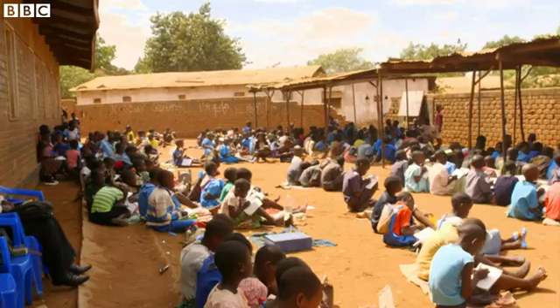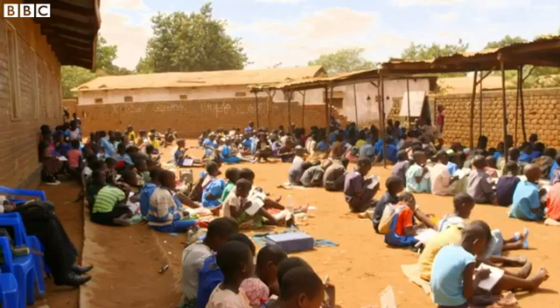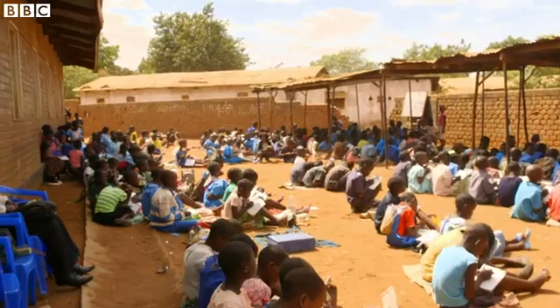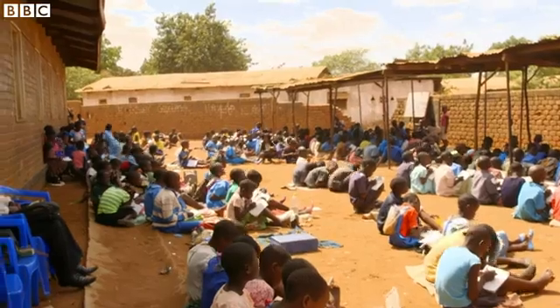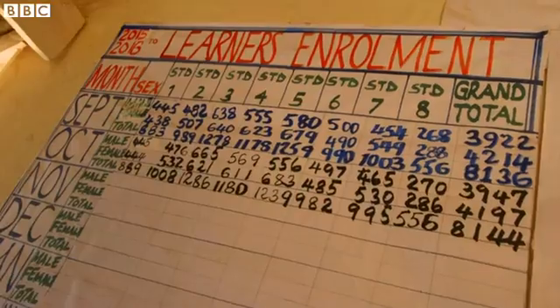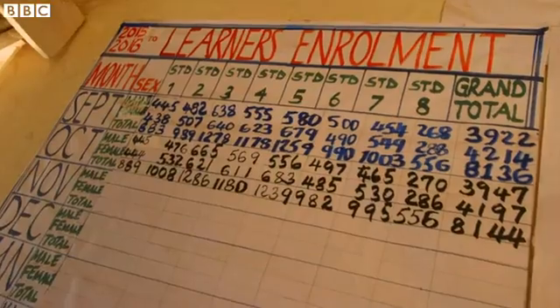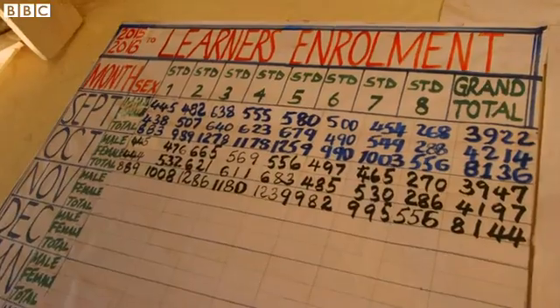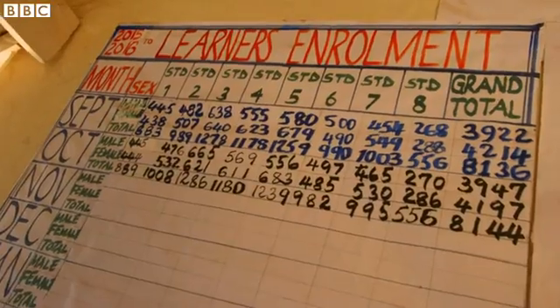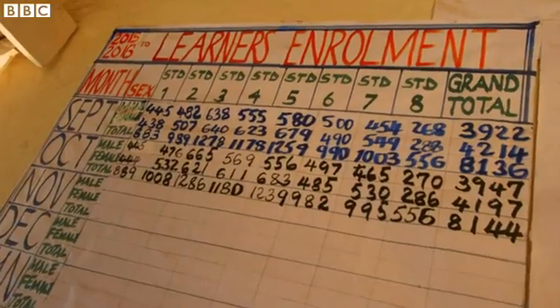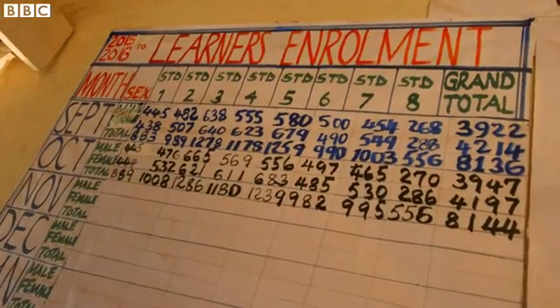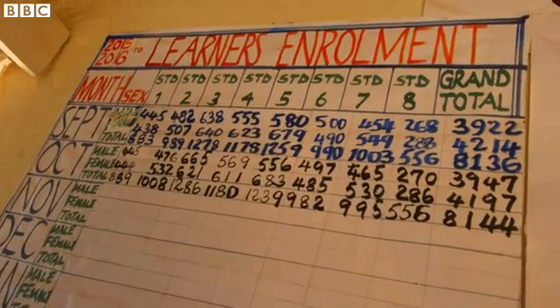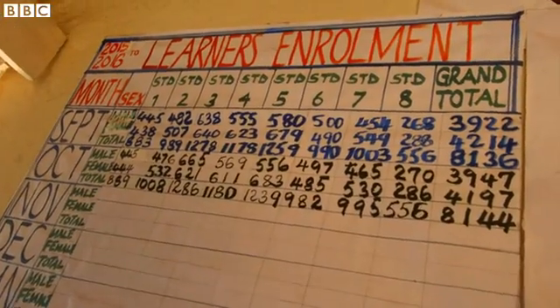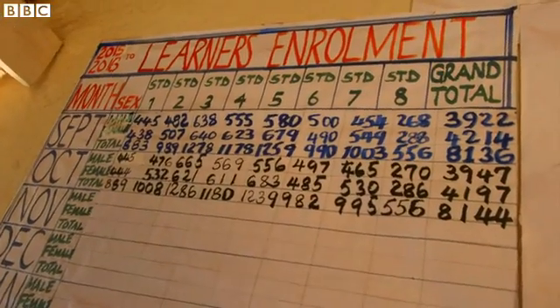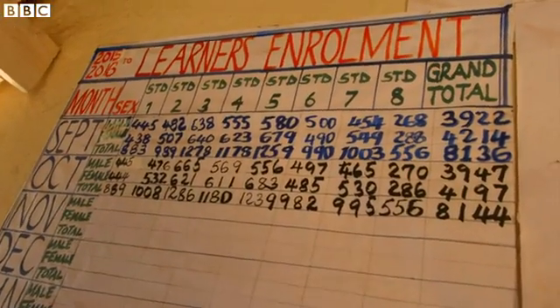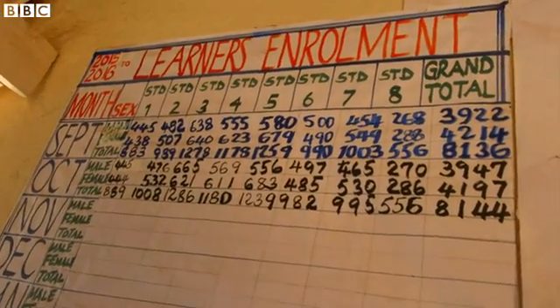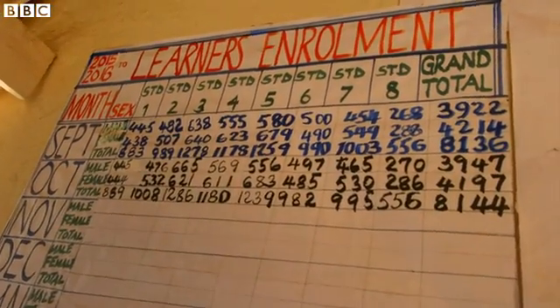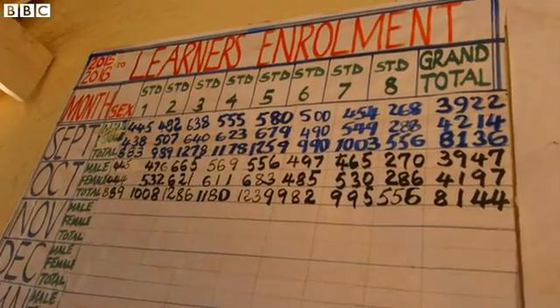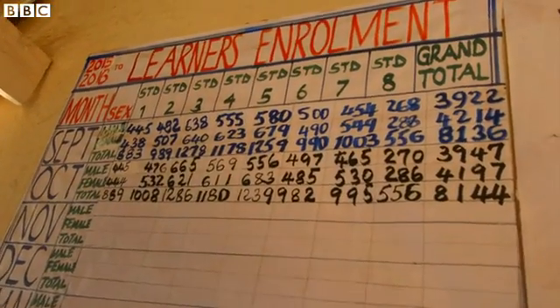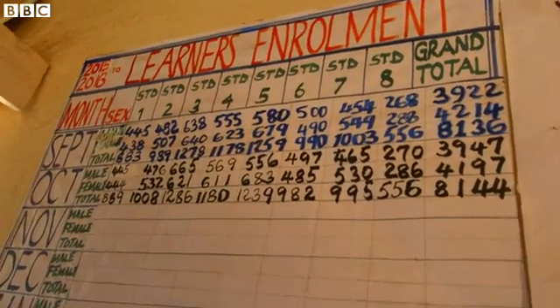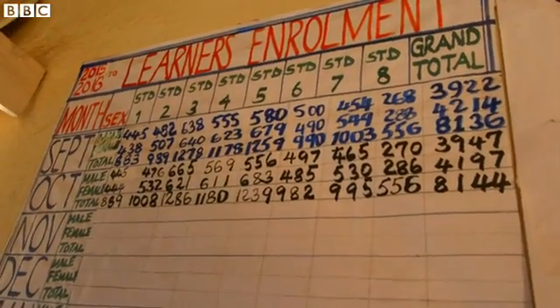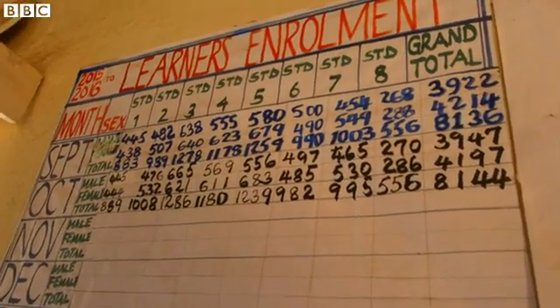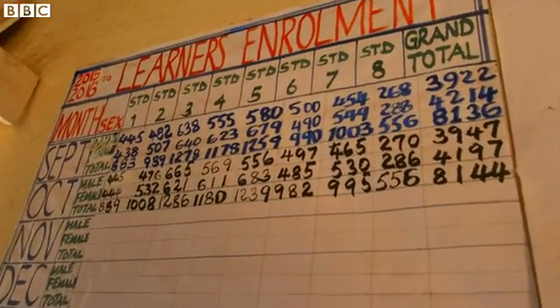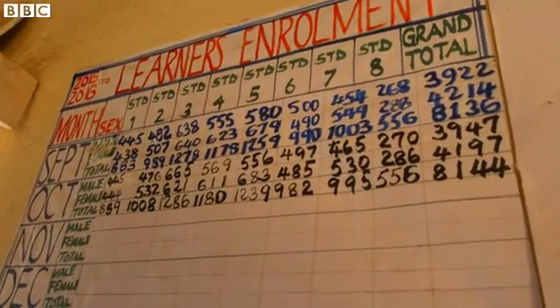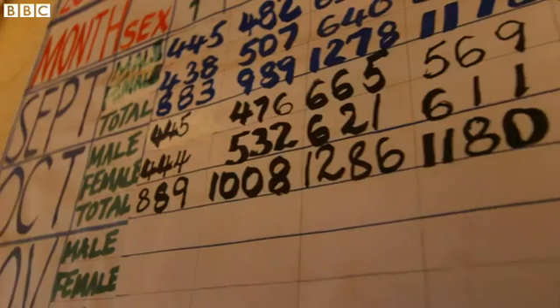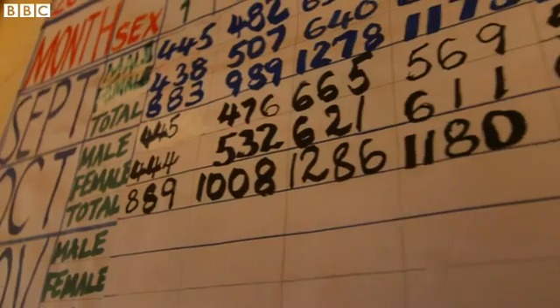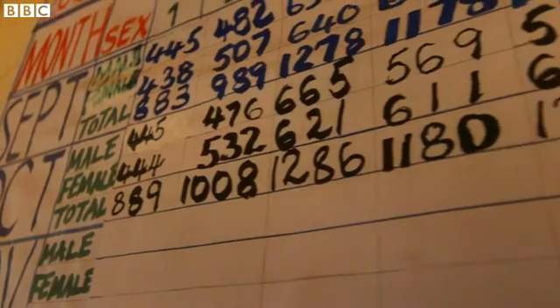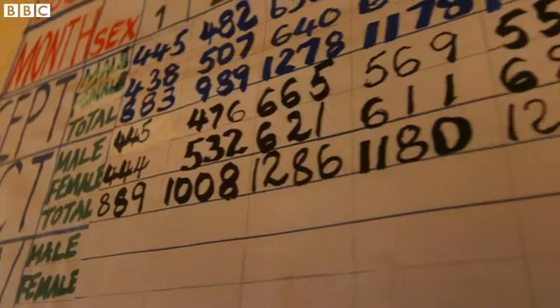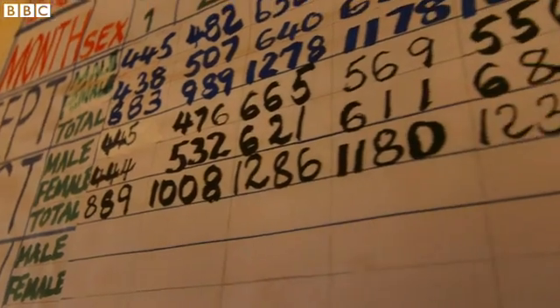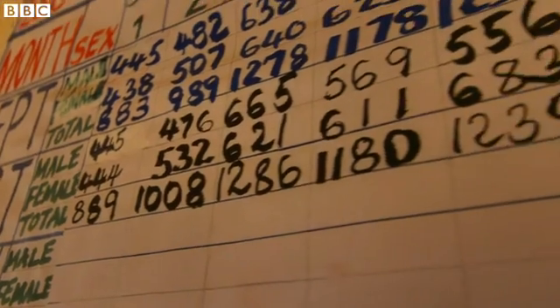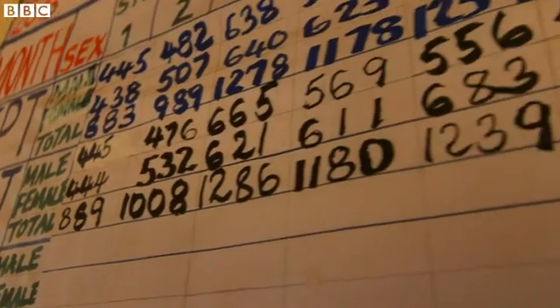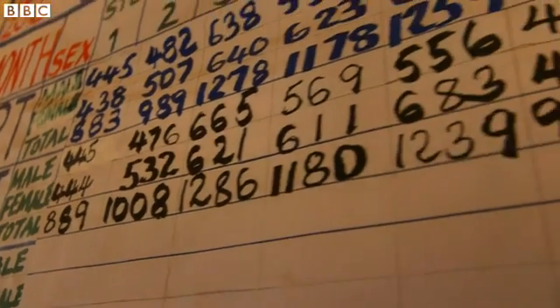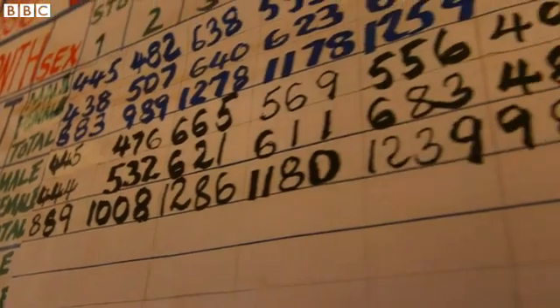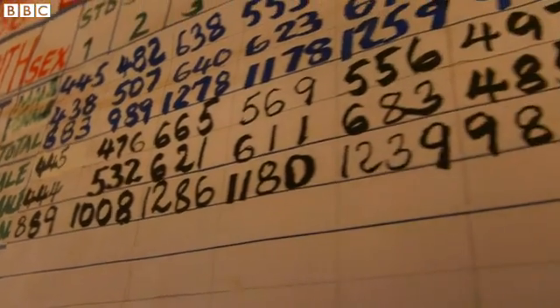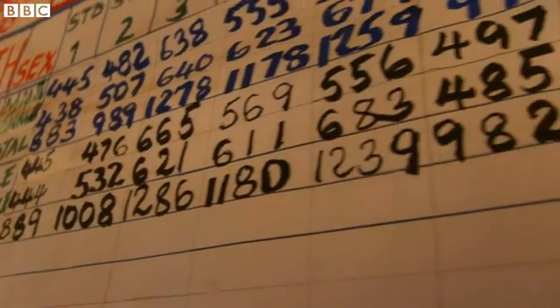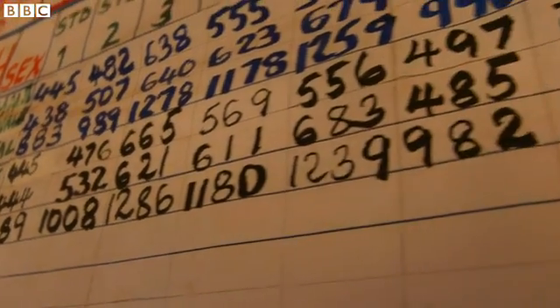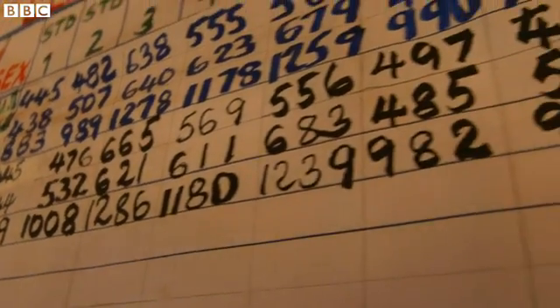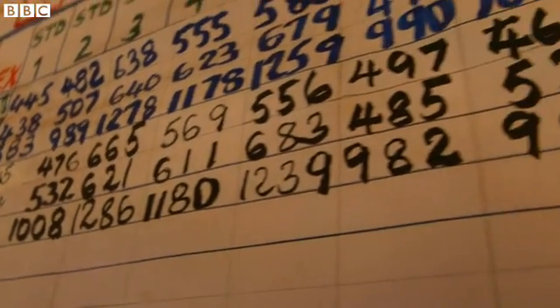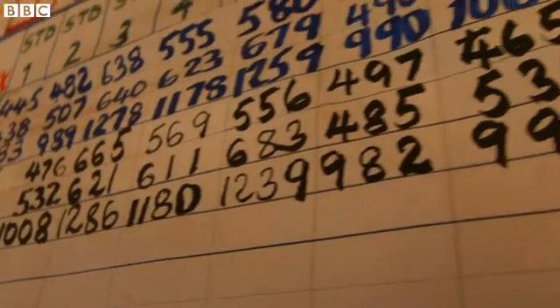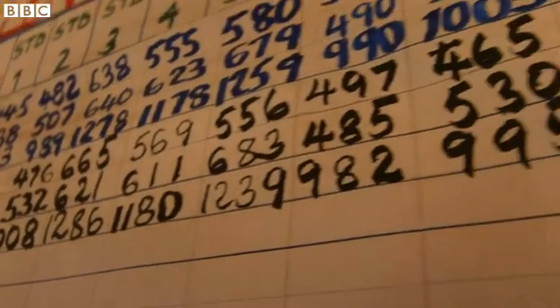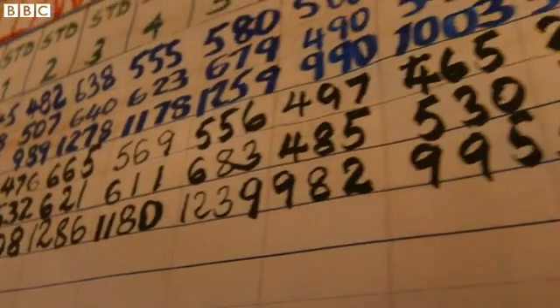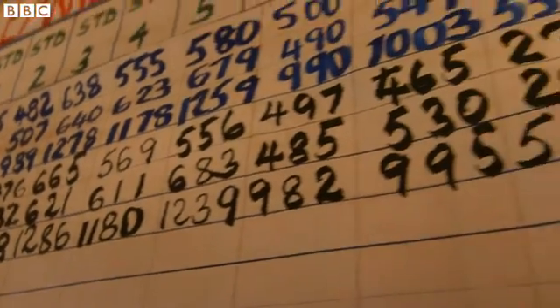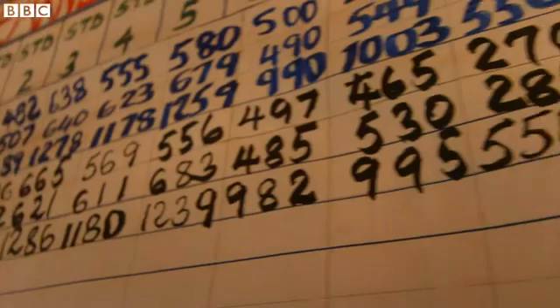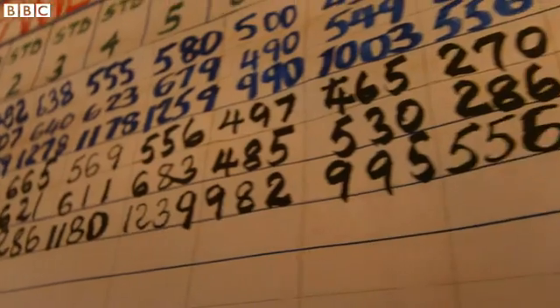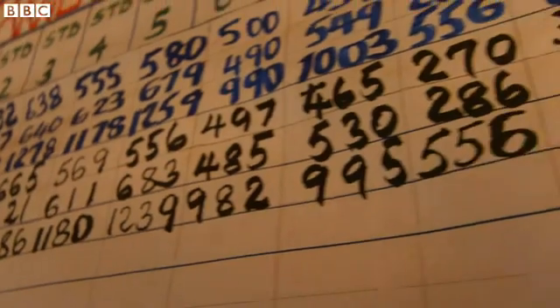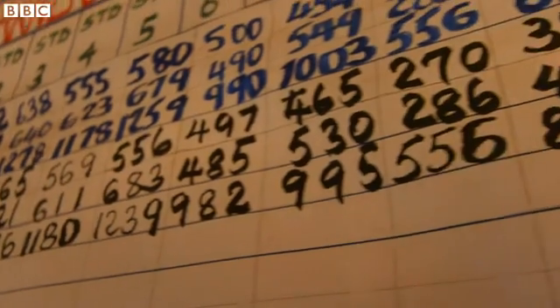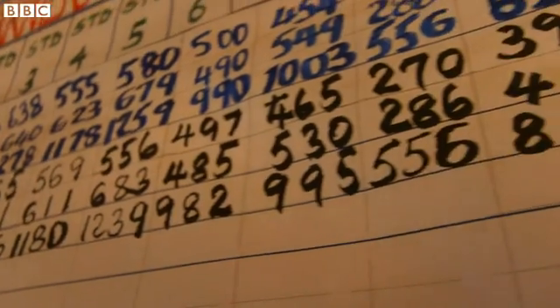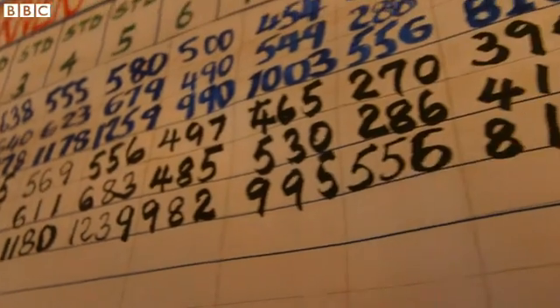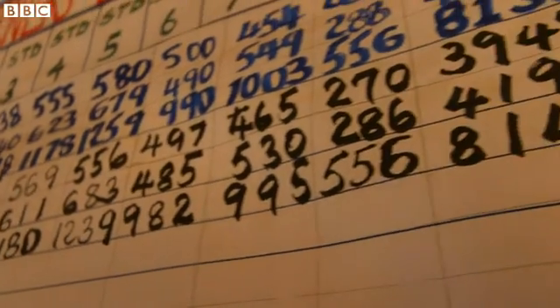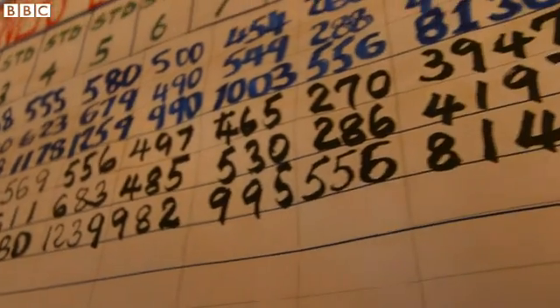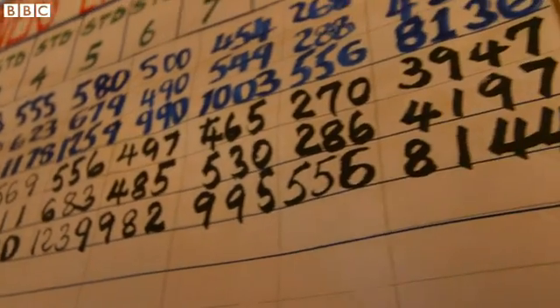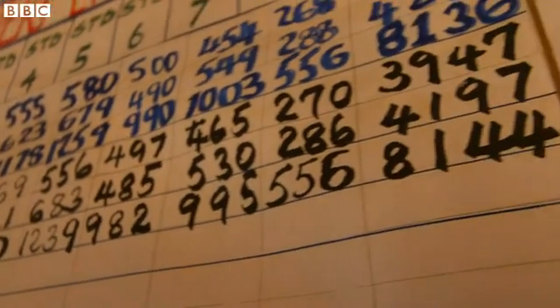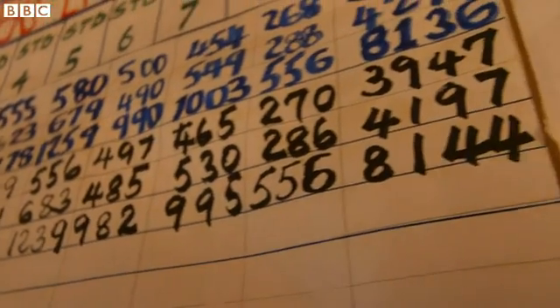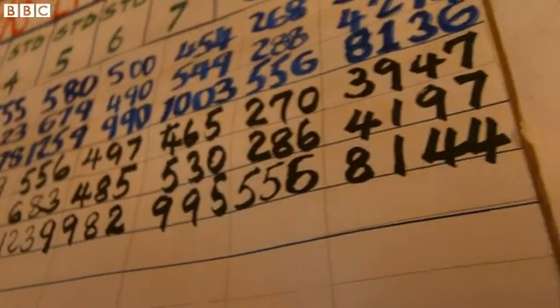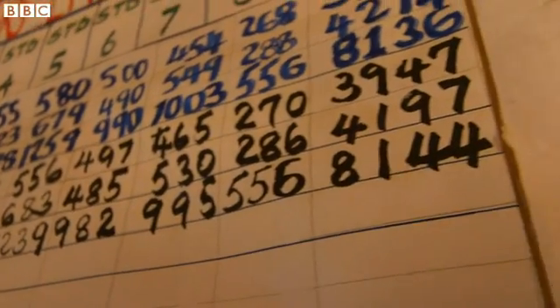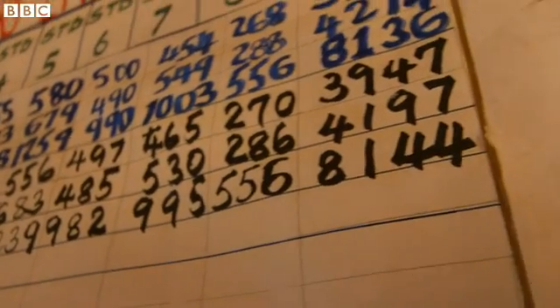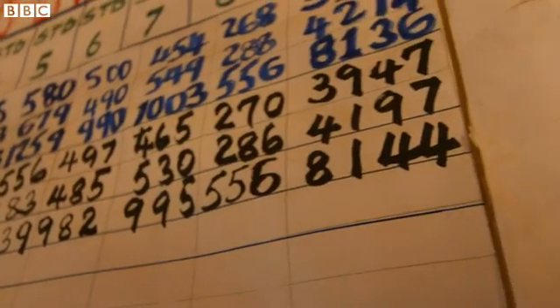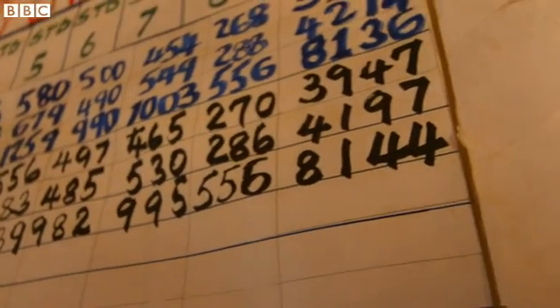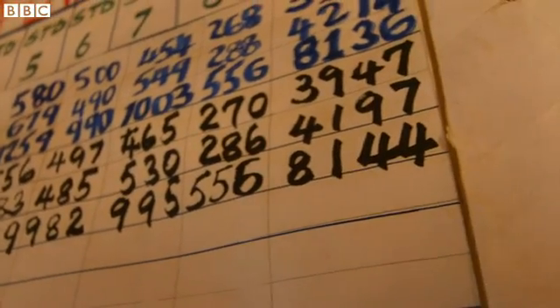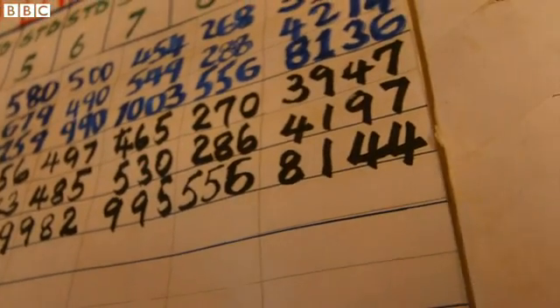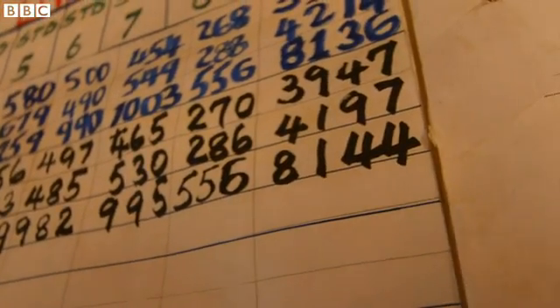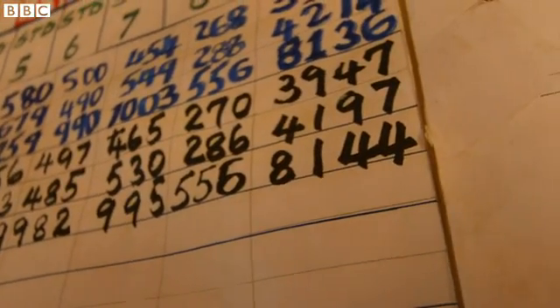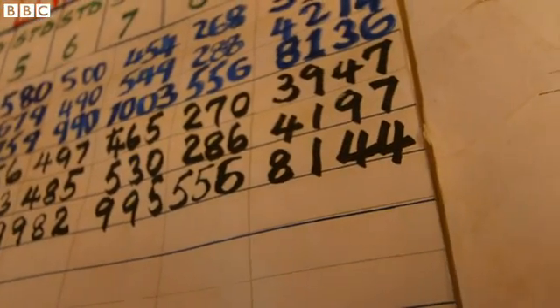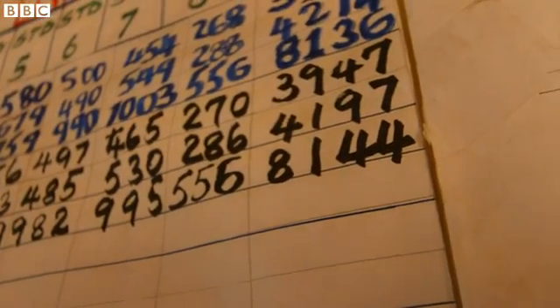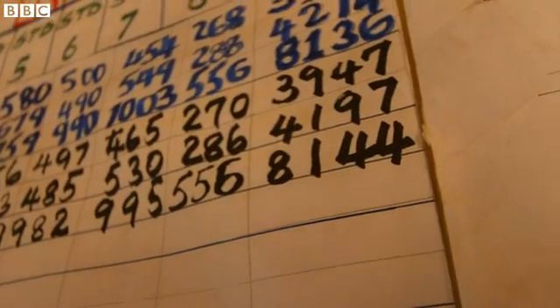A few years back, Malawi made primary education open to all. Before, it had enough schools to cope. And it still doesn't.